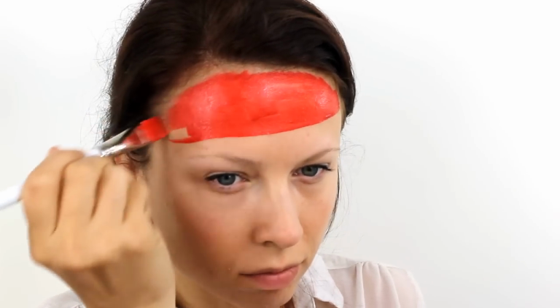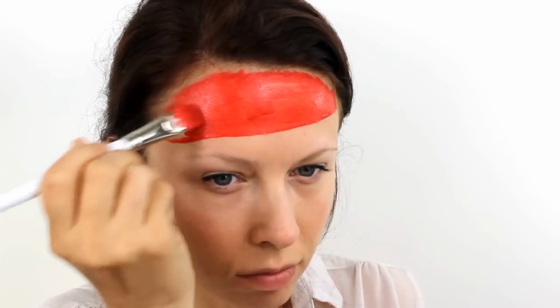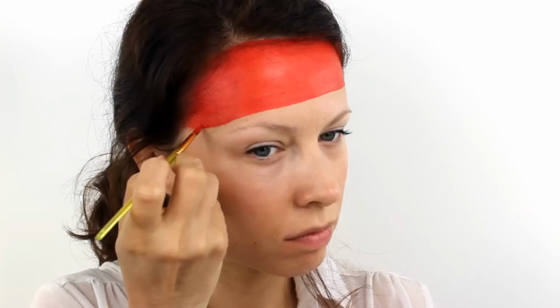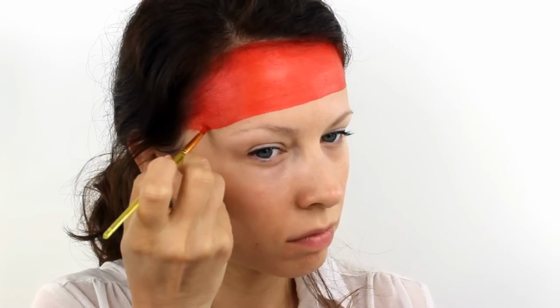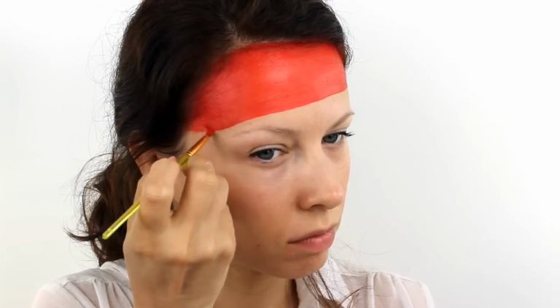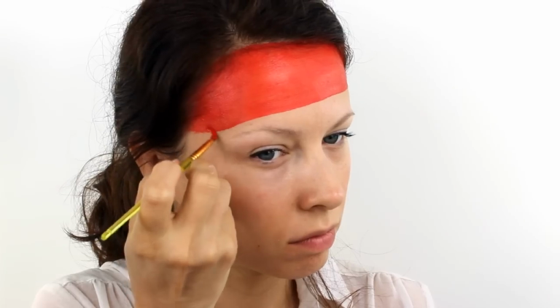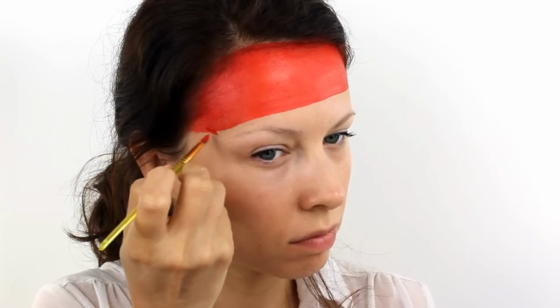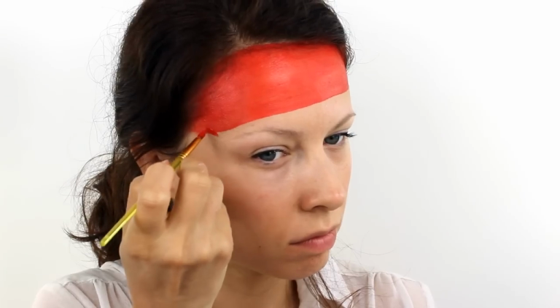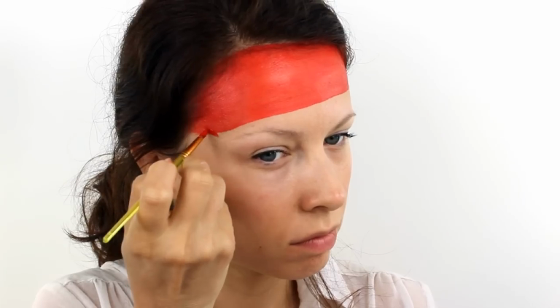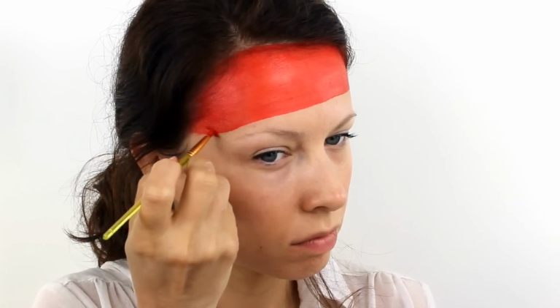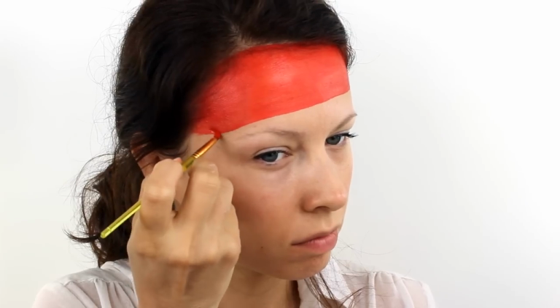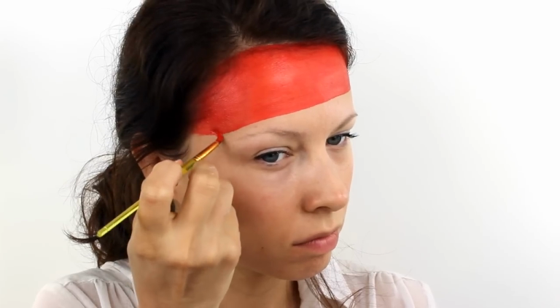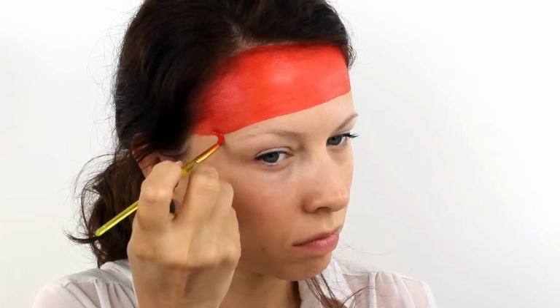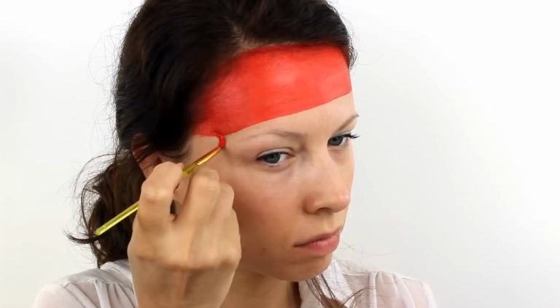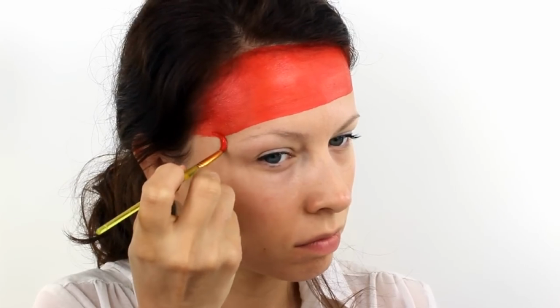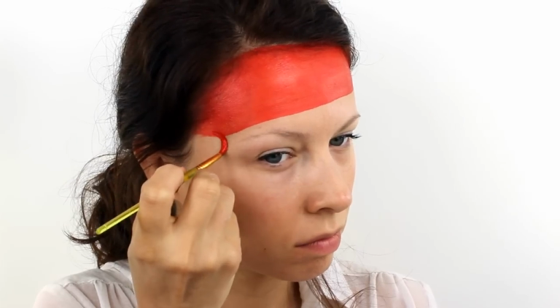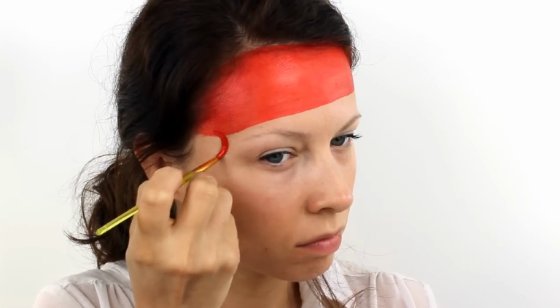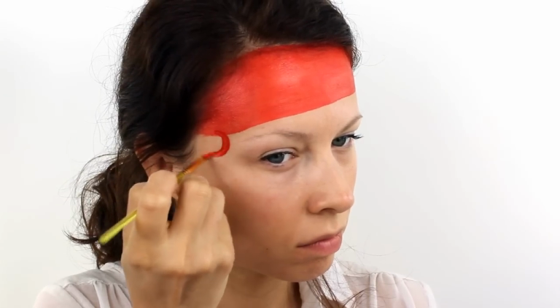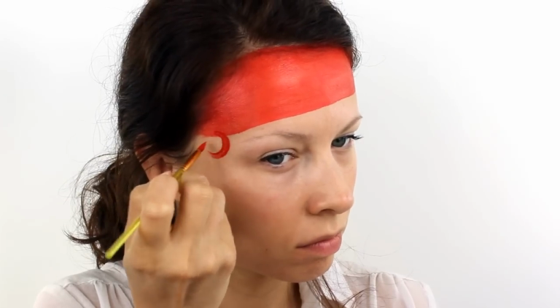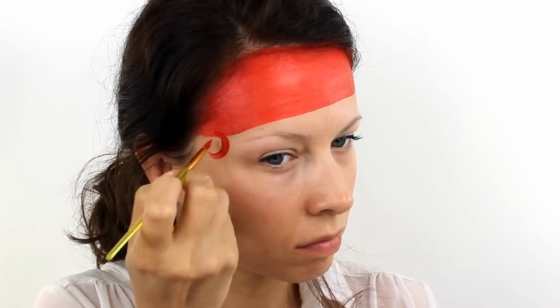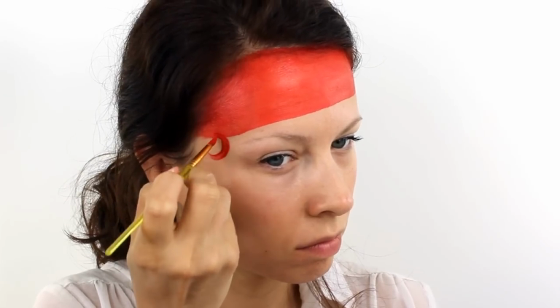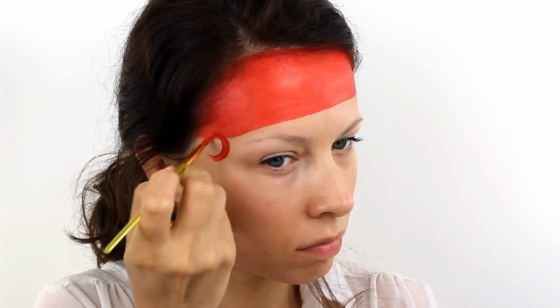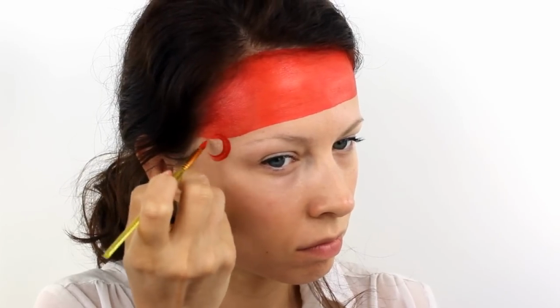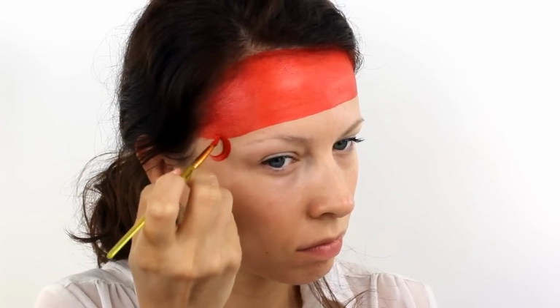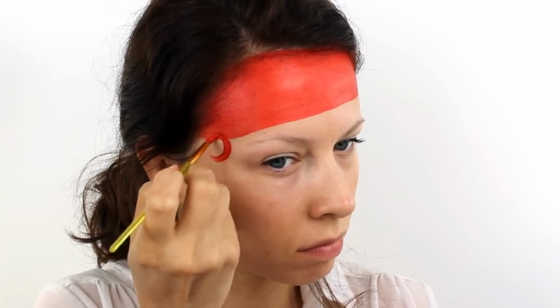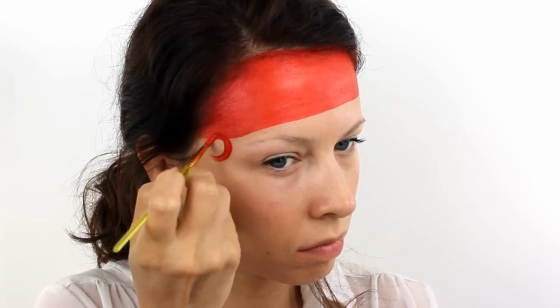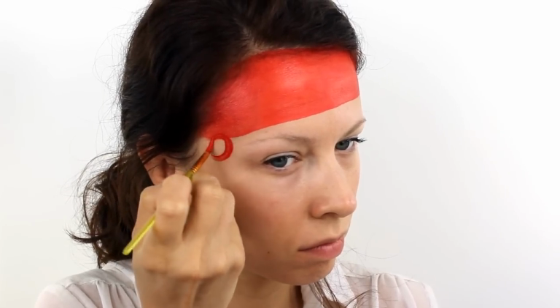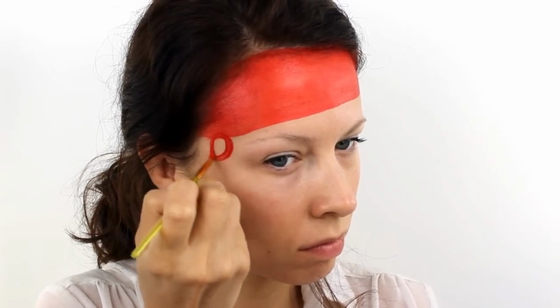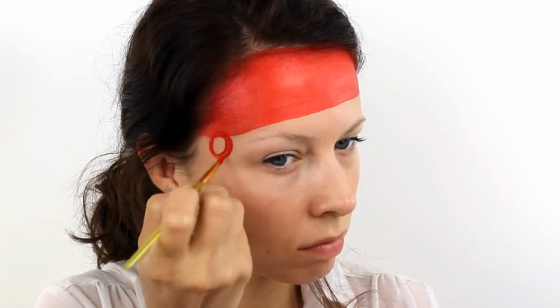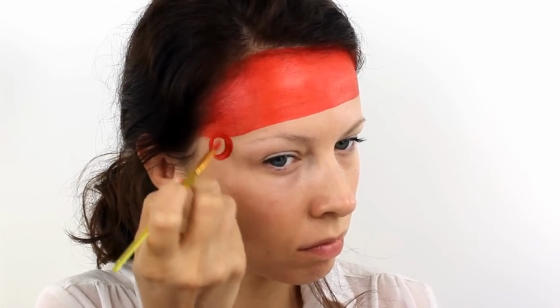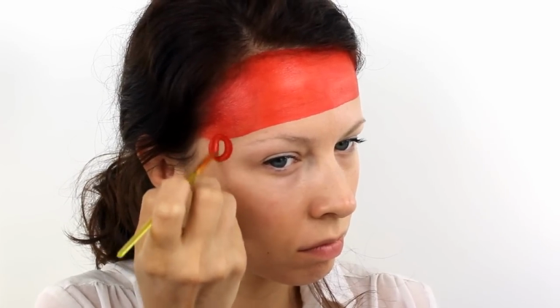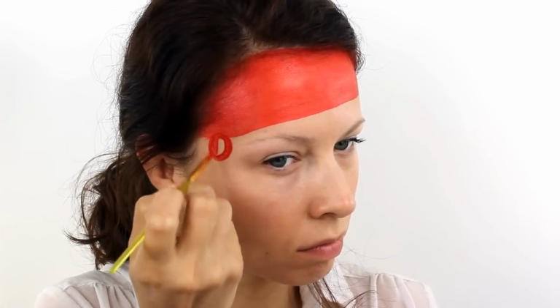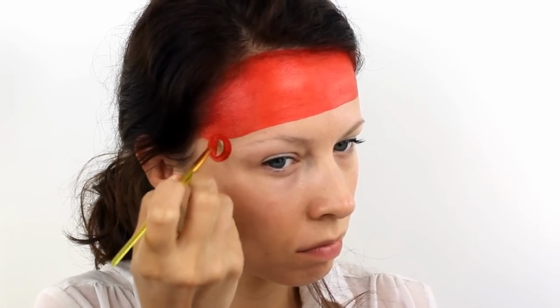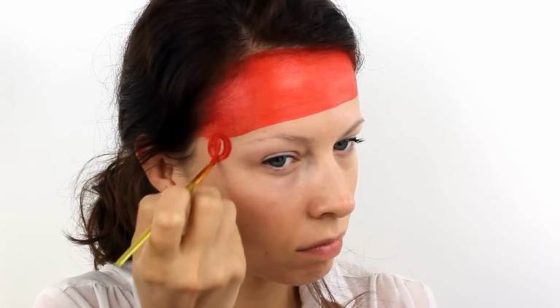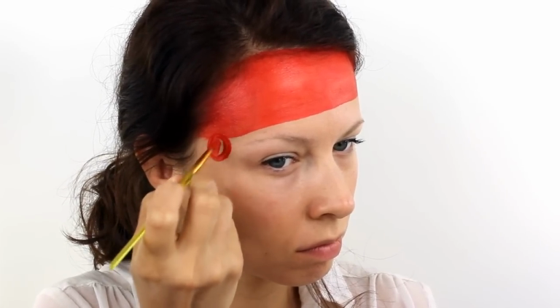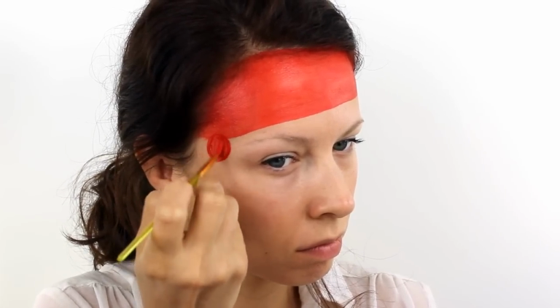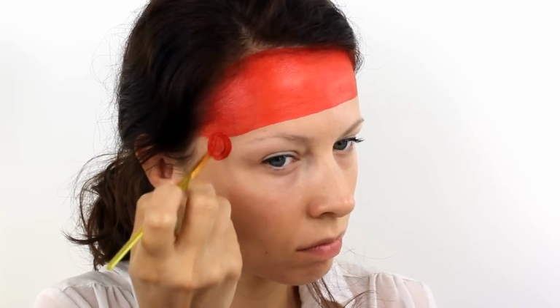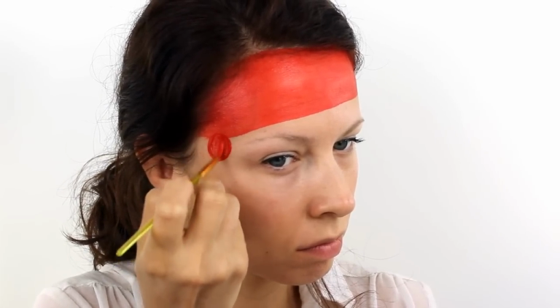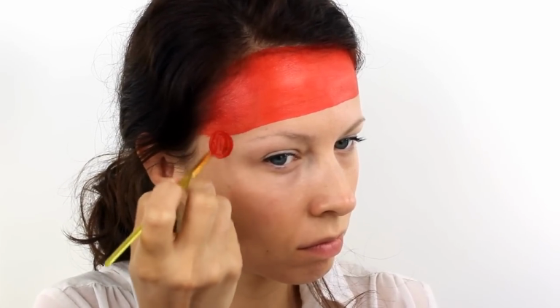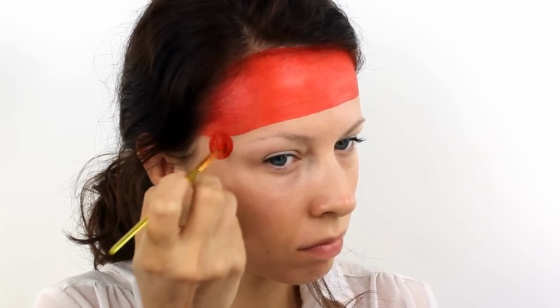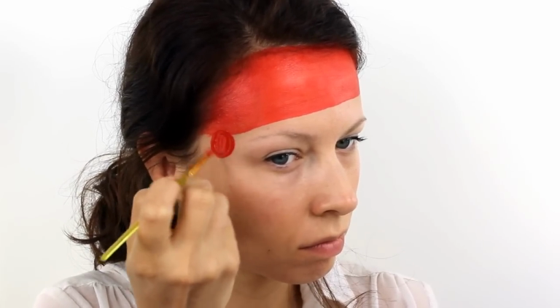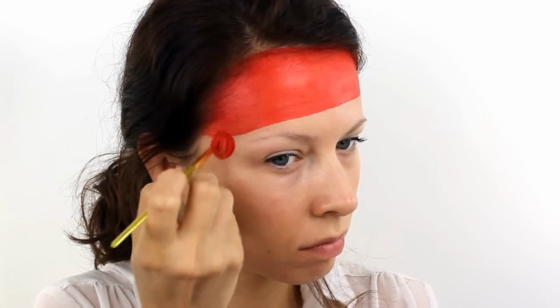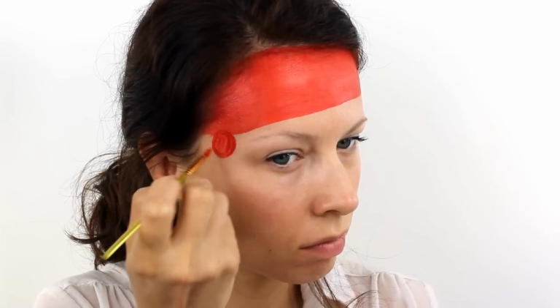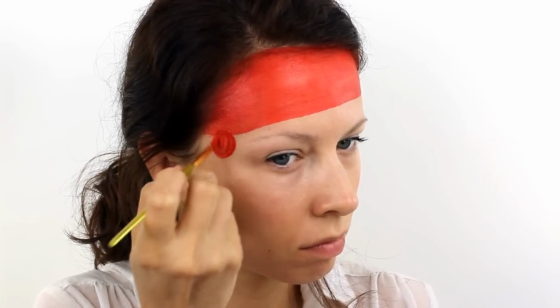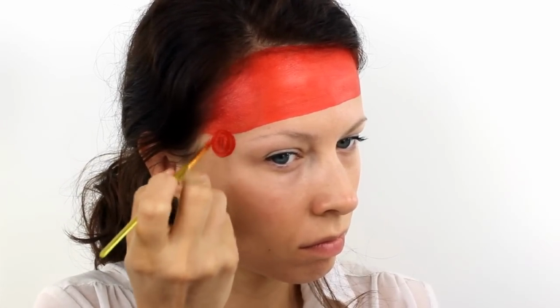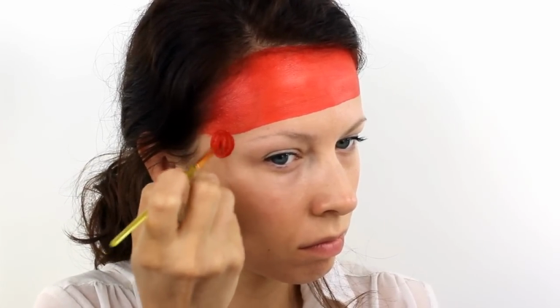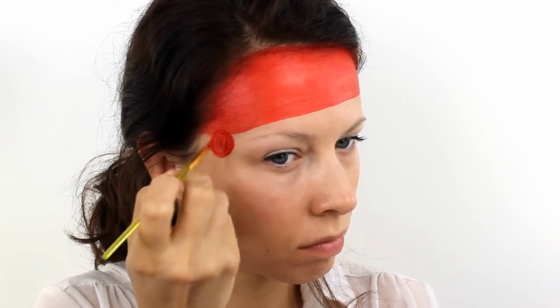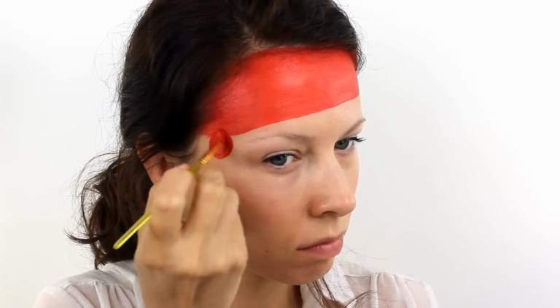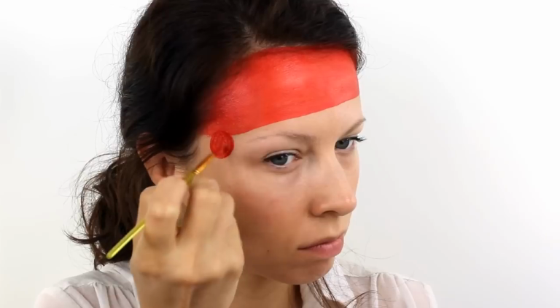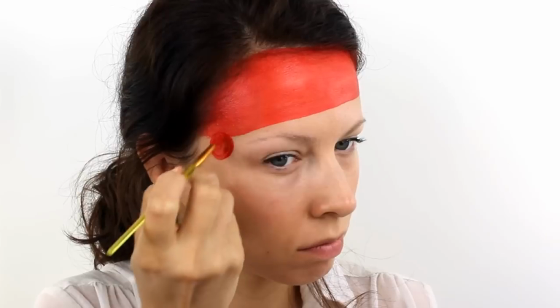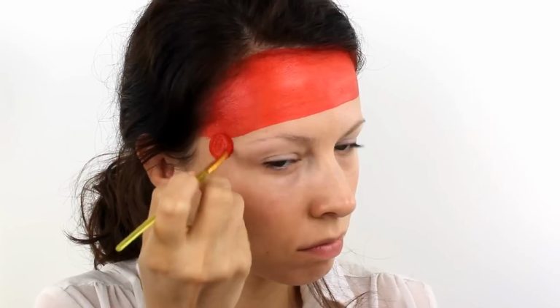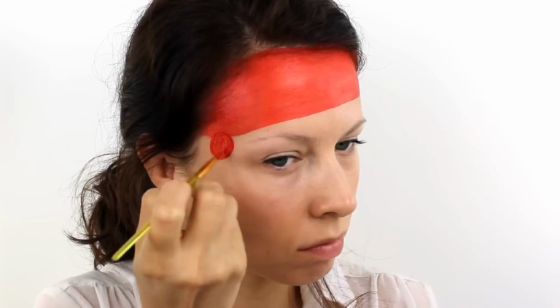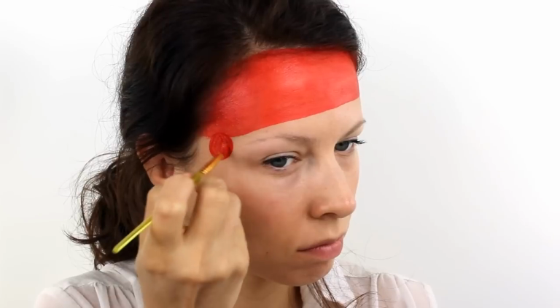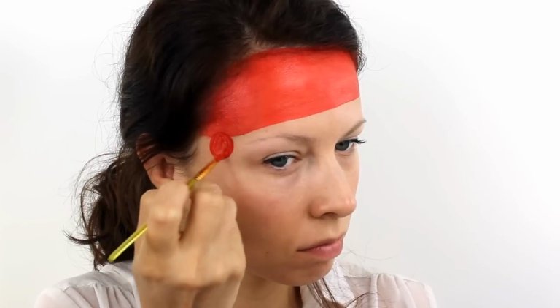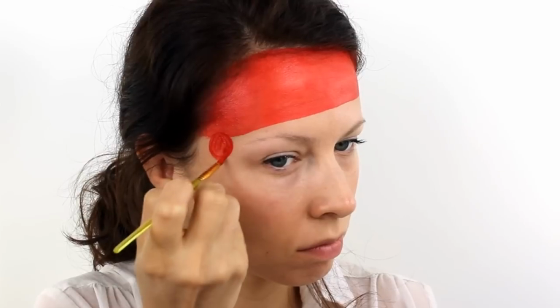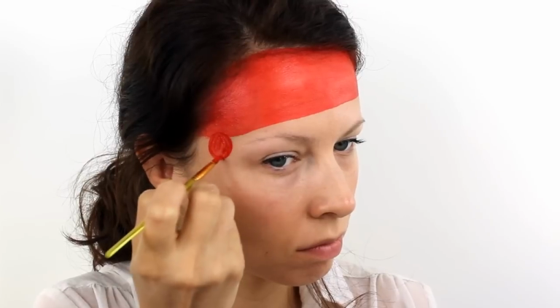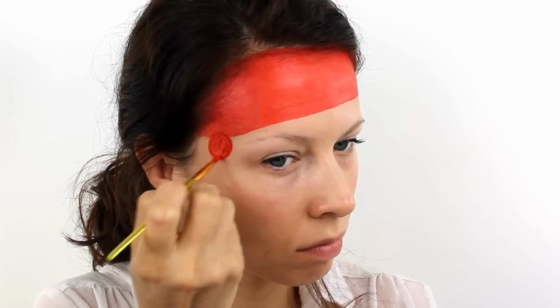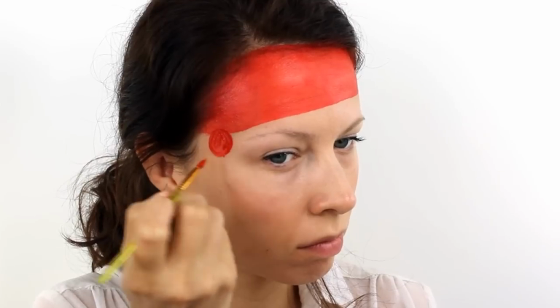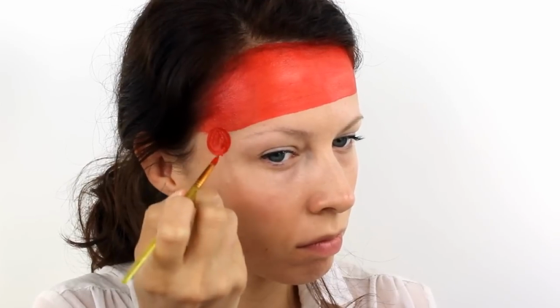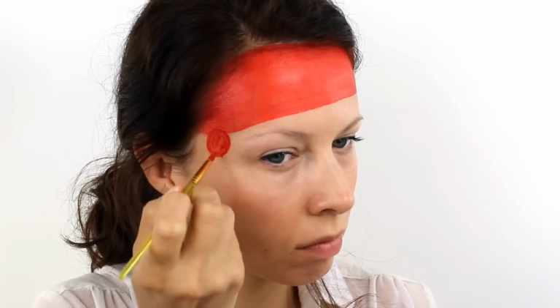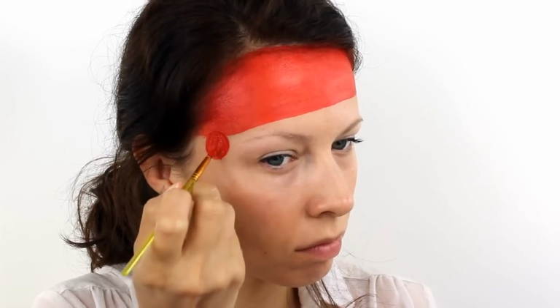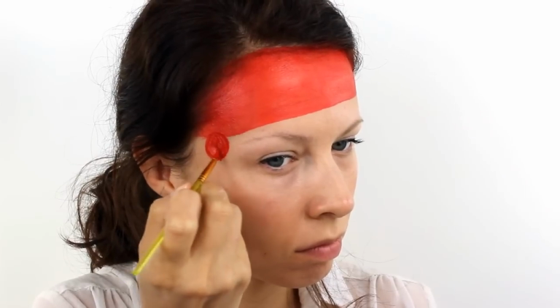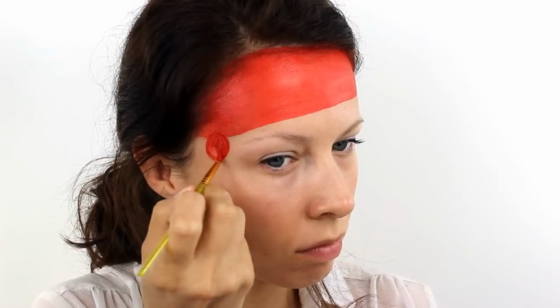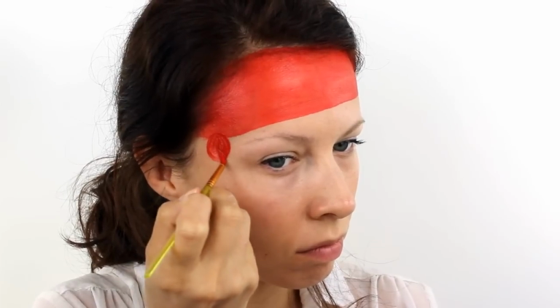With a smaller brush, paint in a circle on the lower half of the bandana and fill that in, and then also add two tails going downwards.